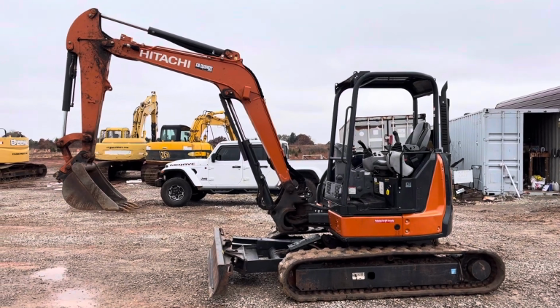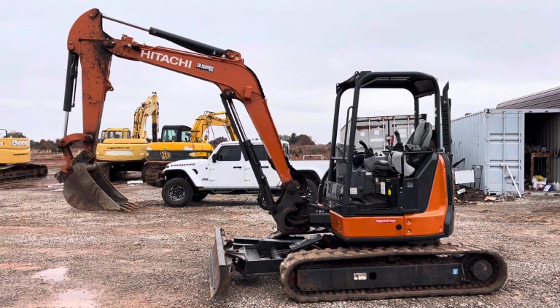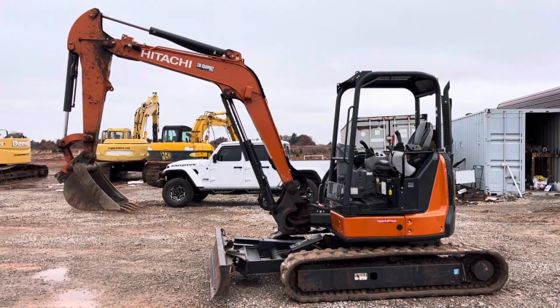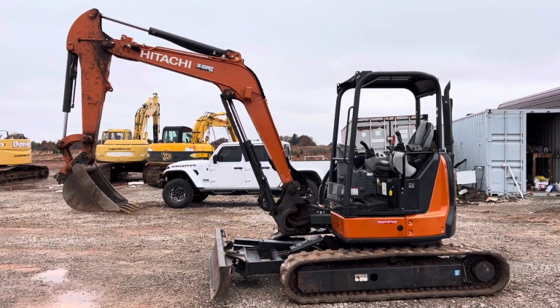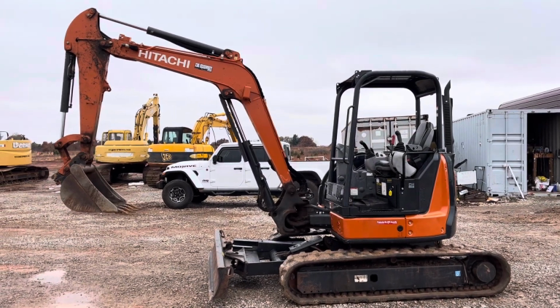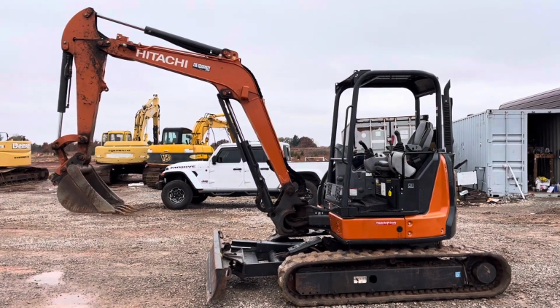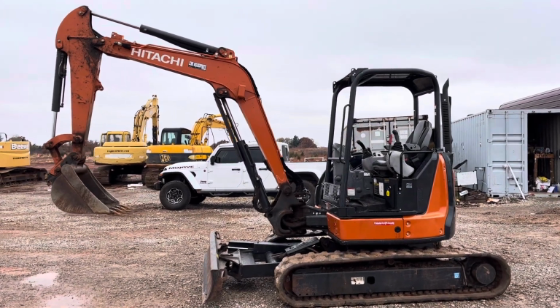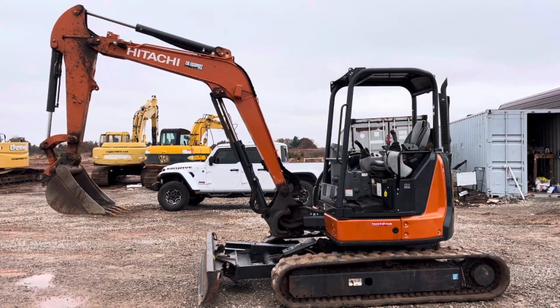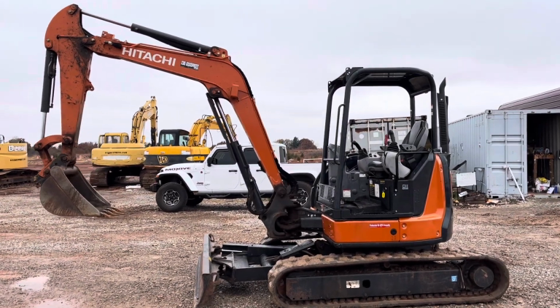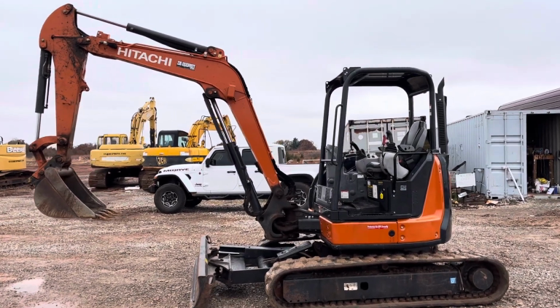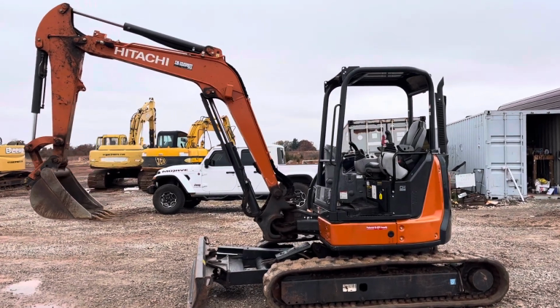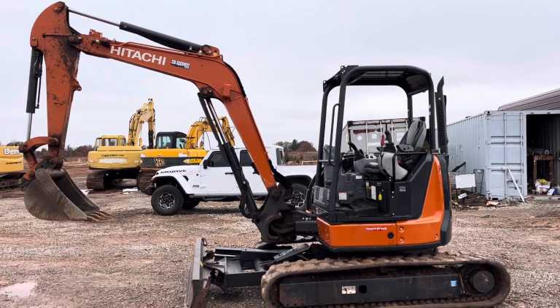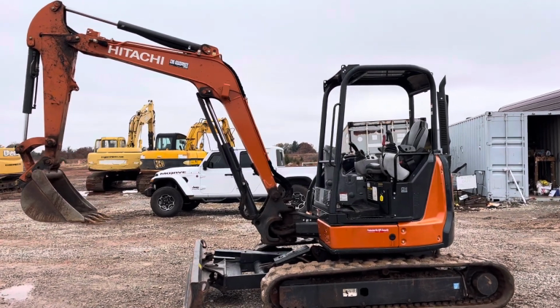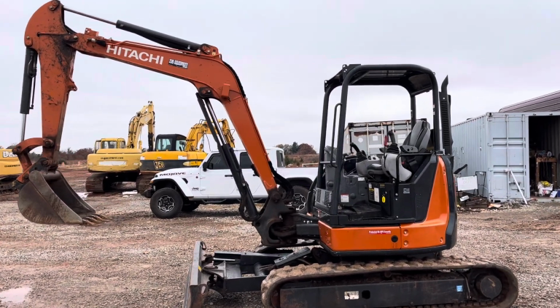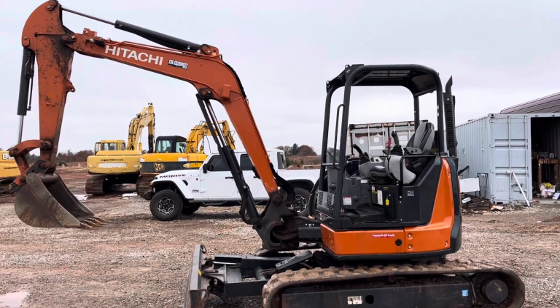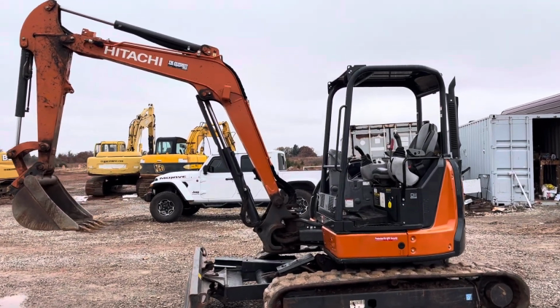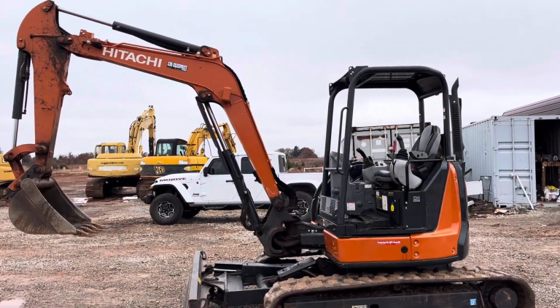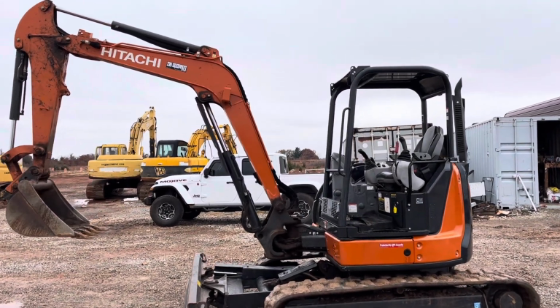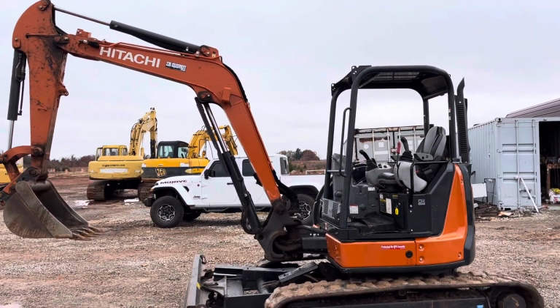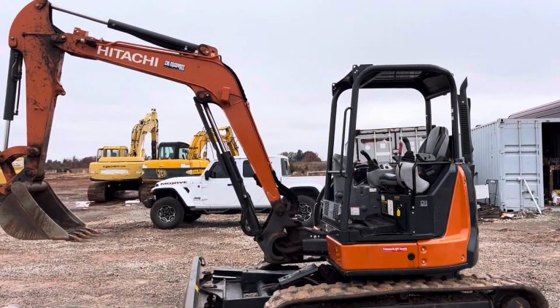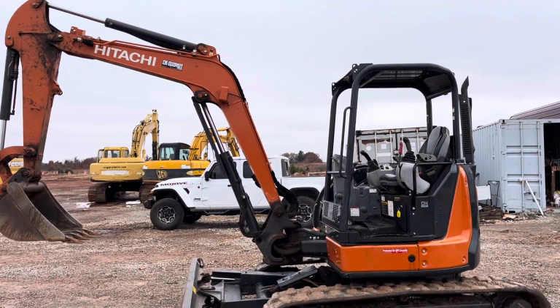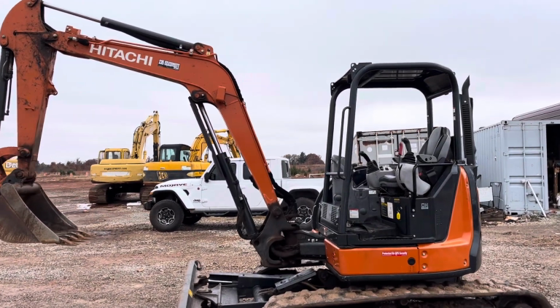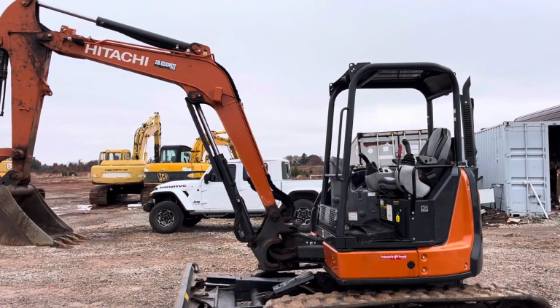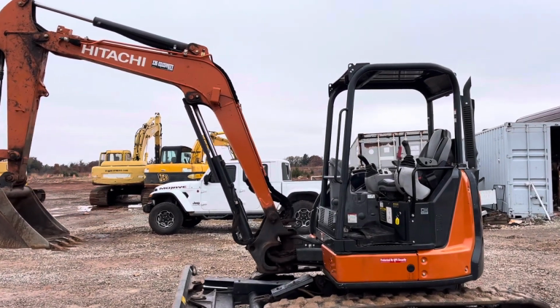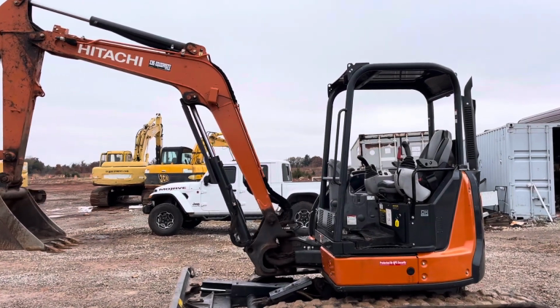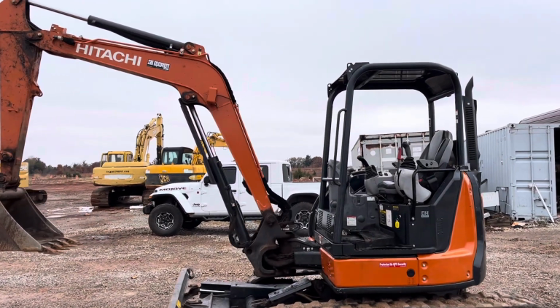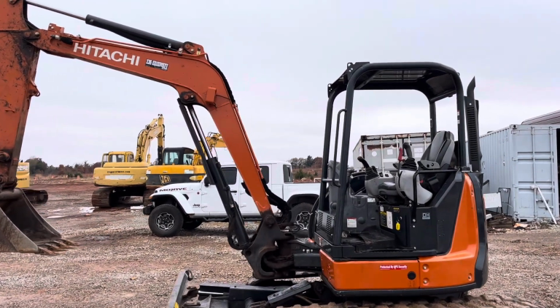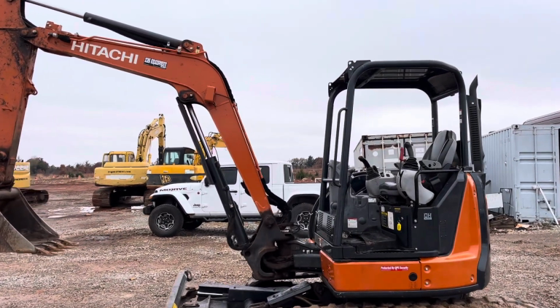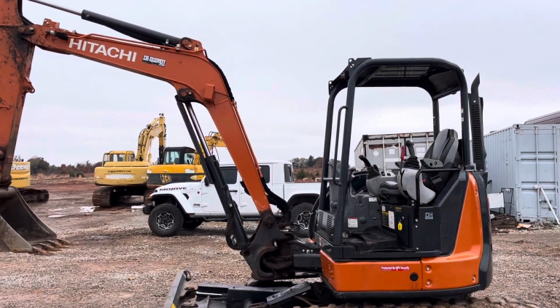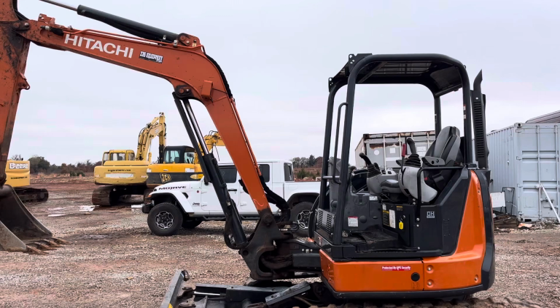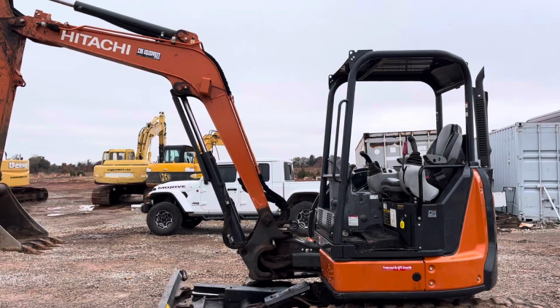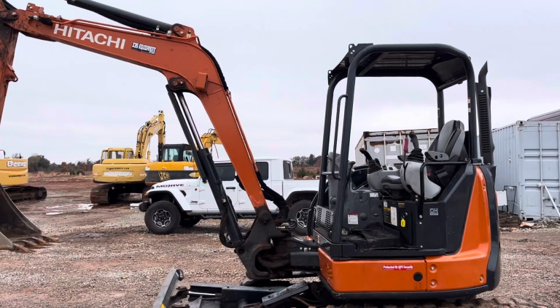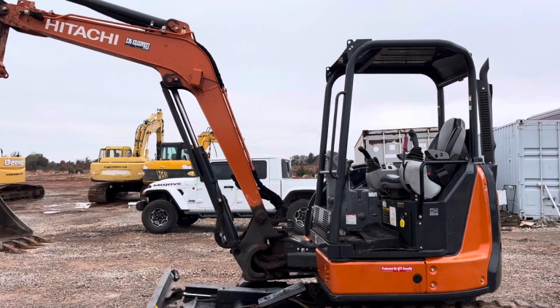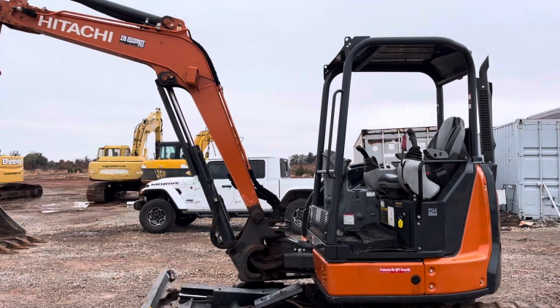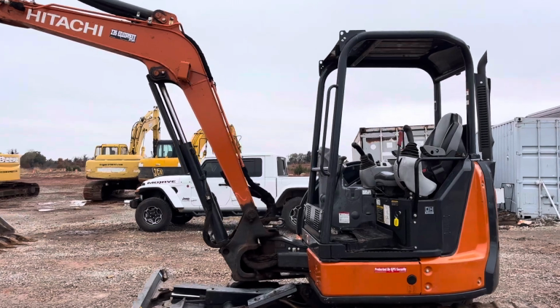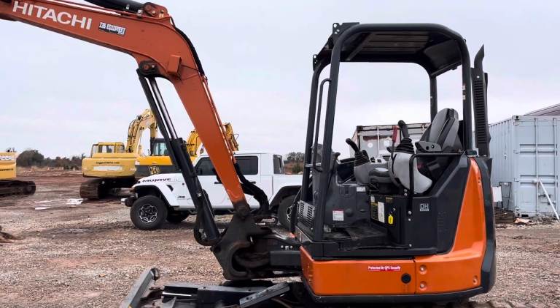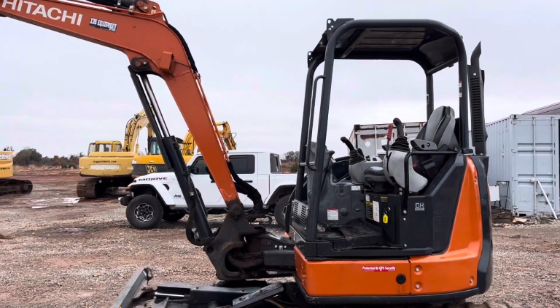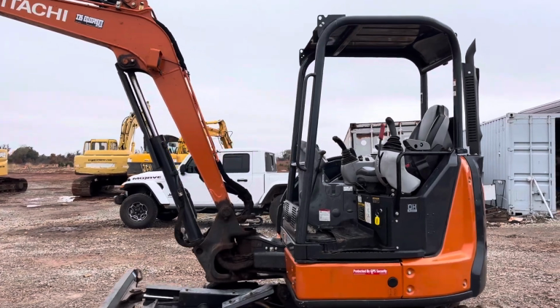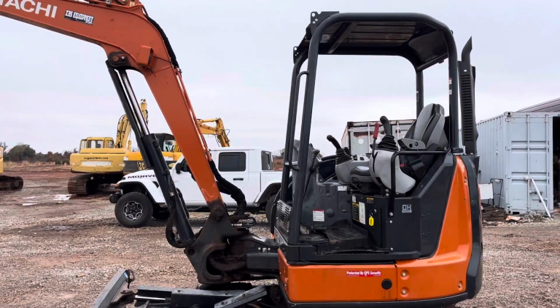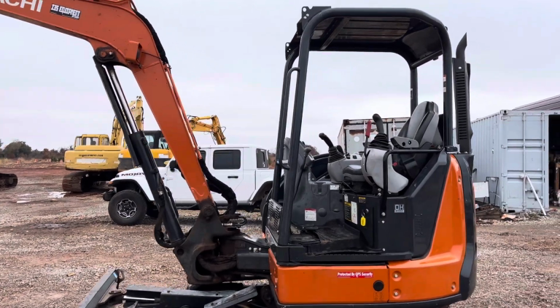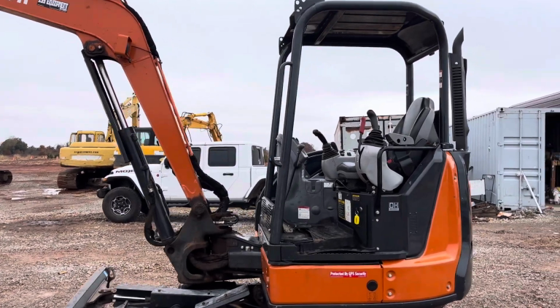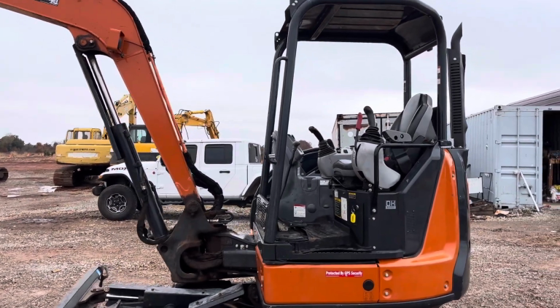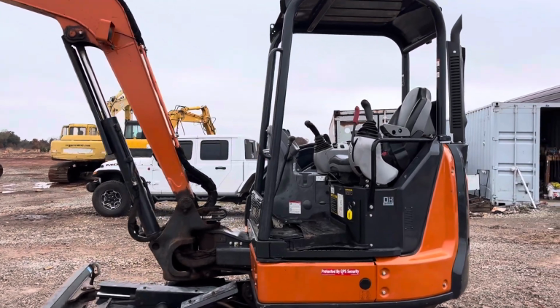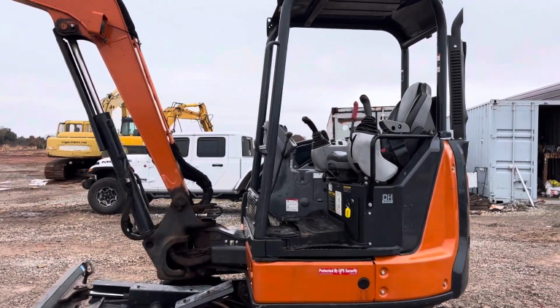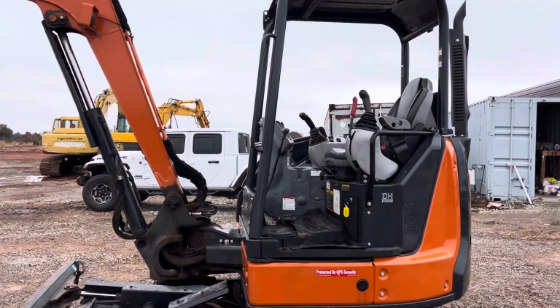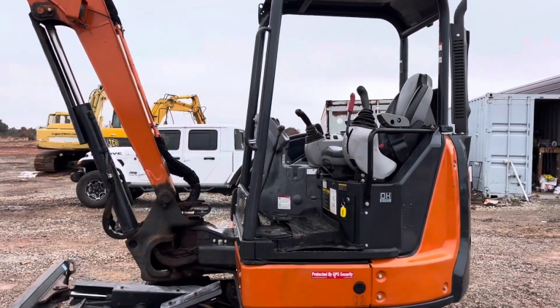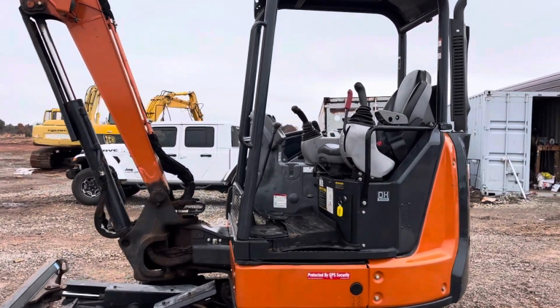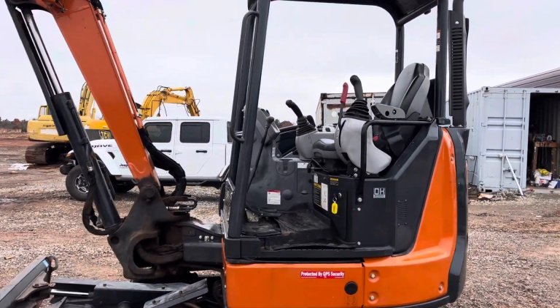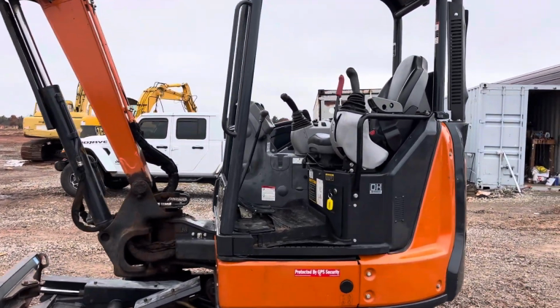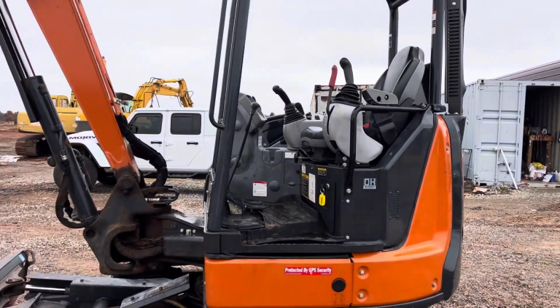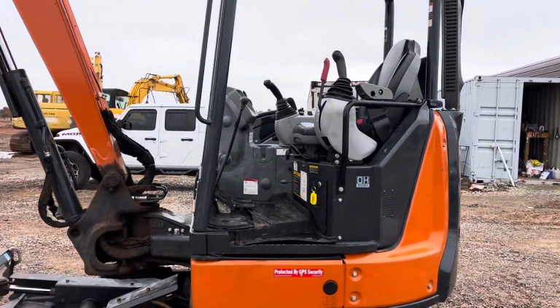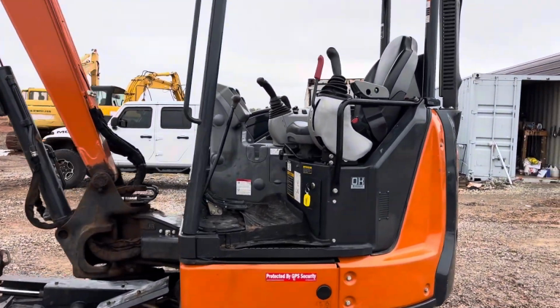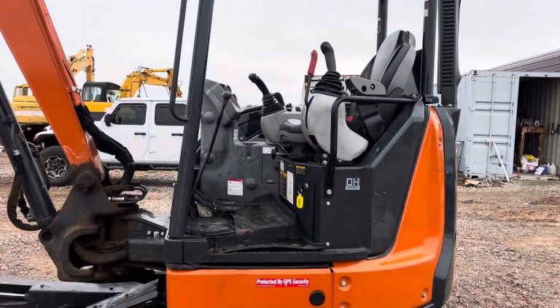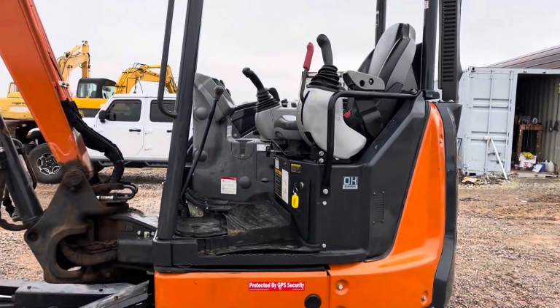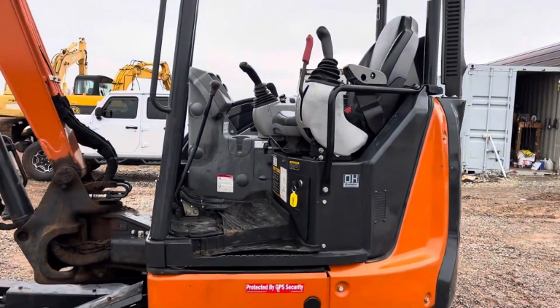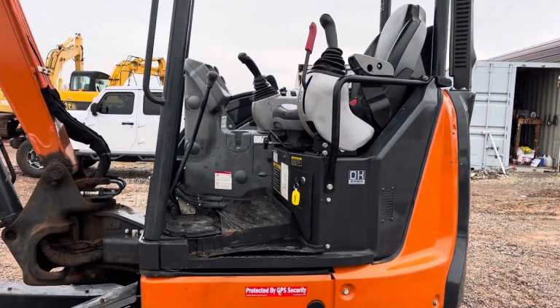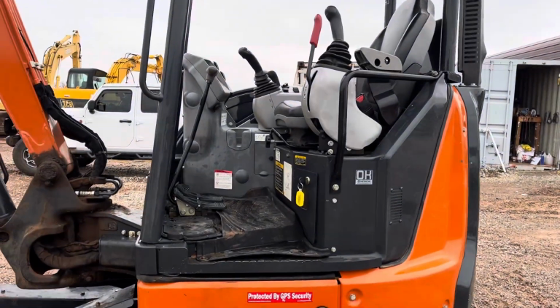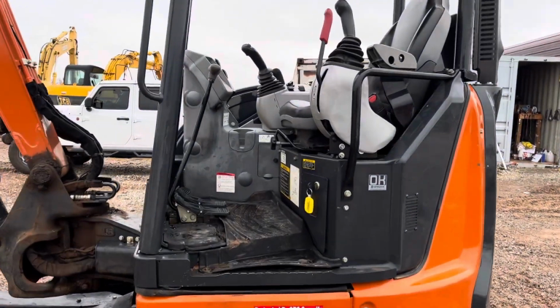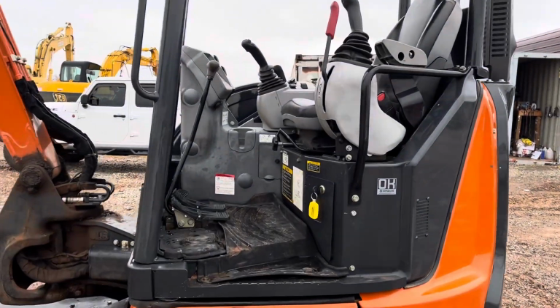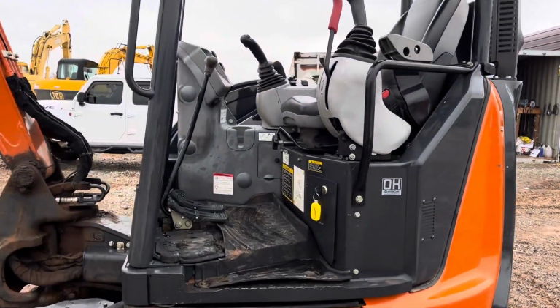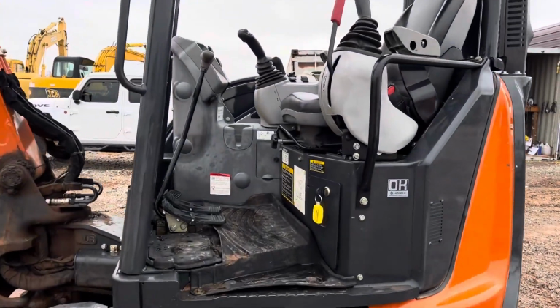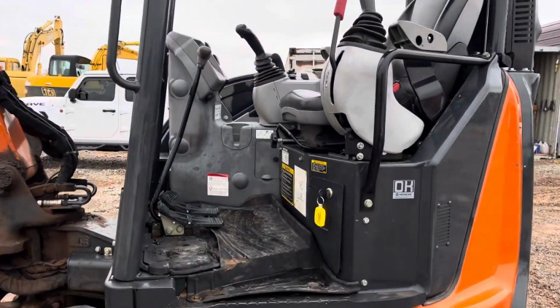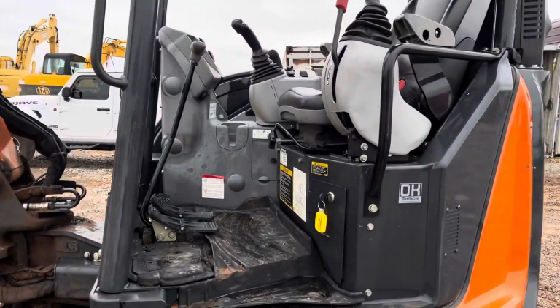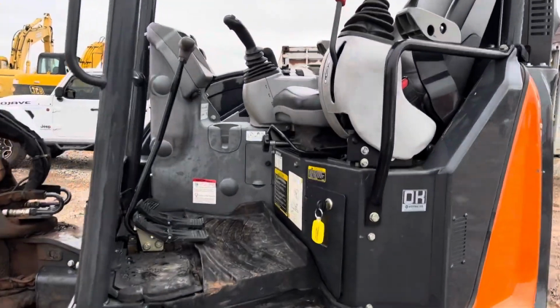i35equipment.com. Today we're going to be showing you where the pattern quick control changer is located on a Hitachi 50U hydraulic track excavator.